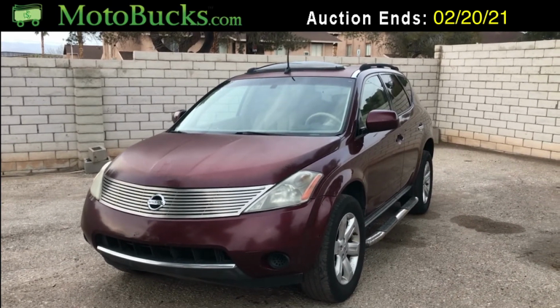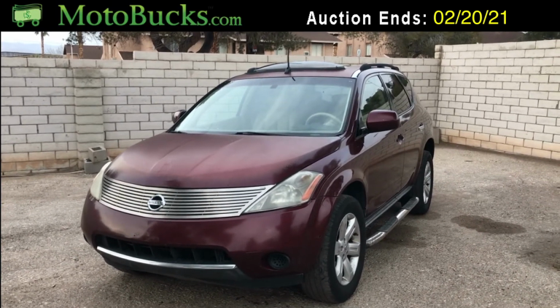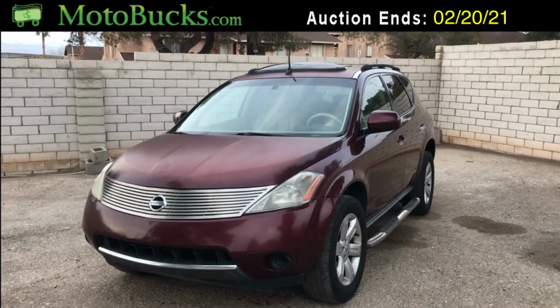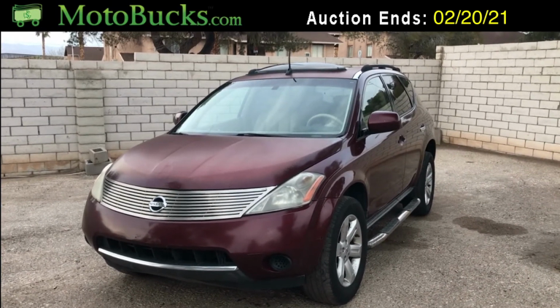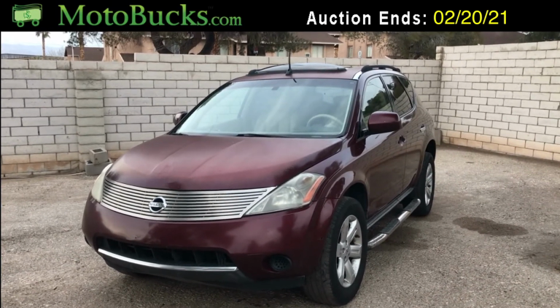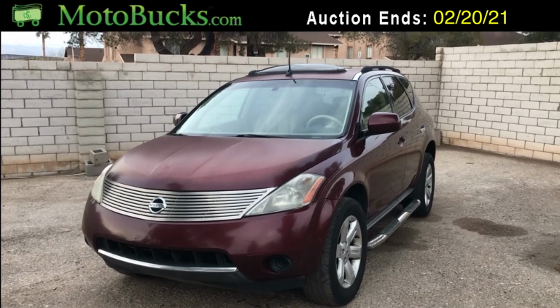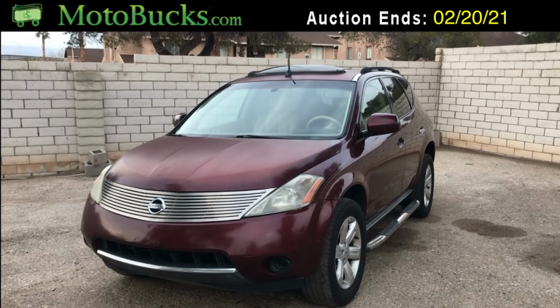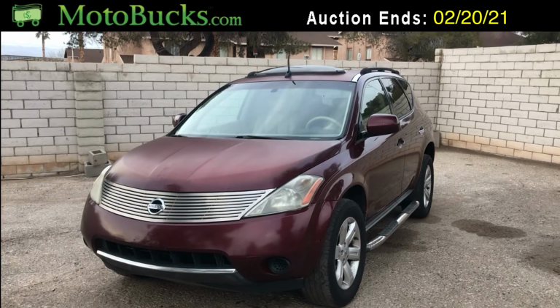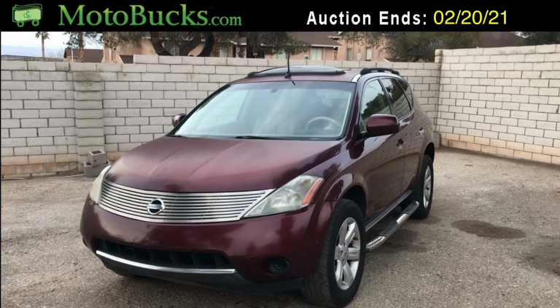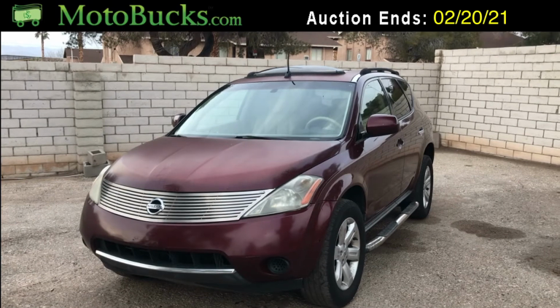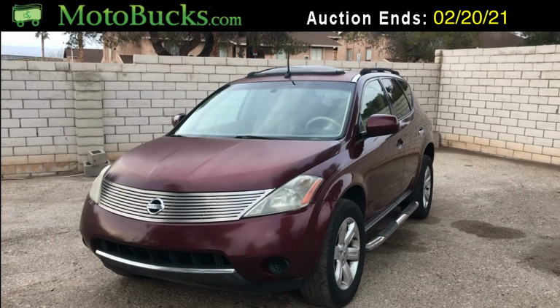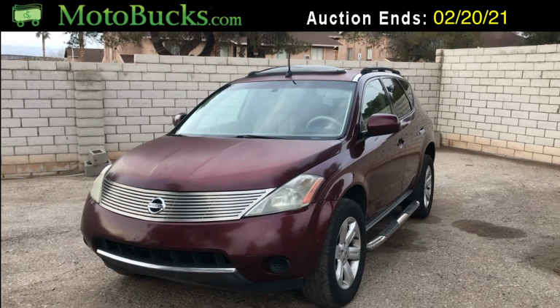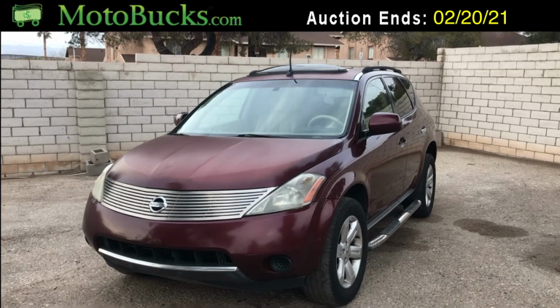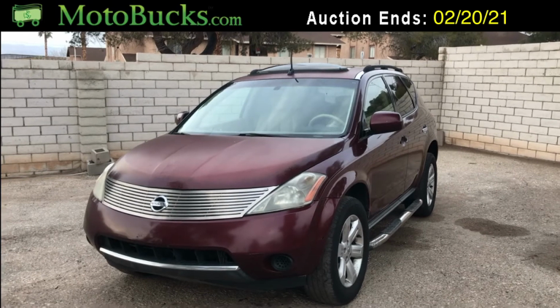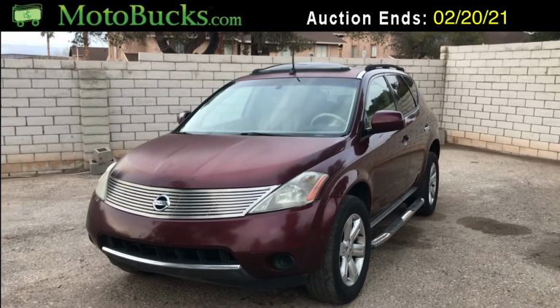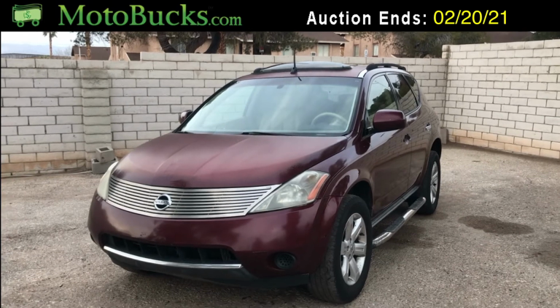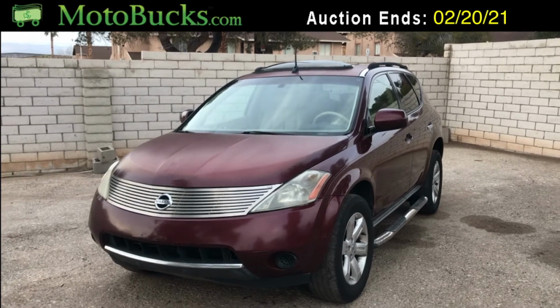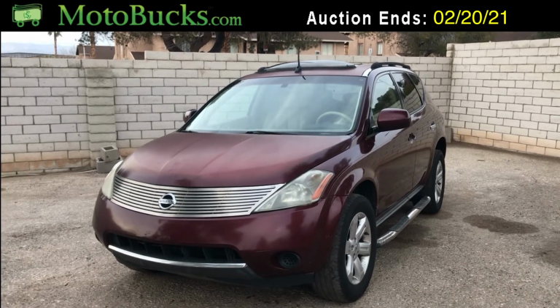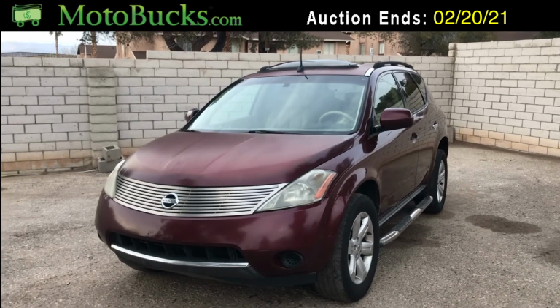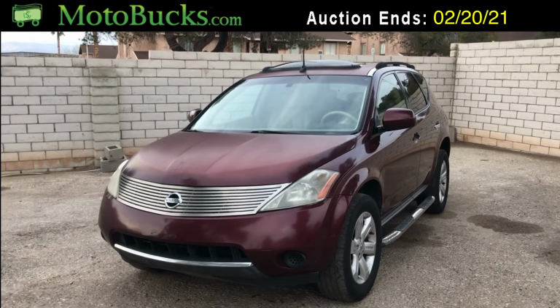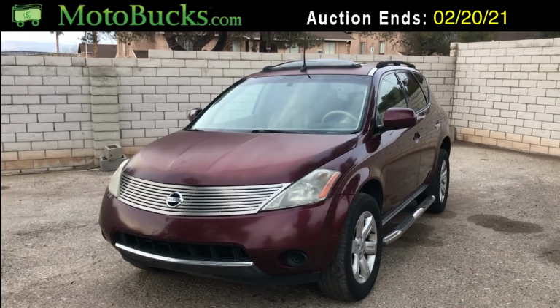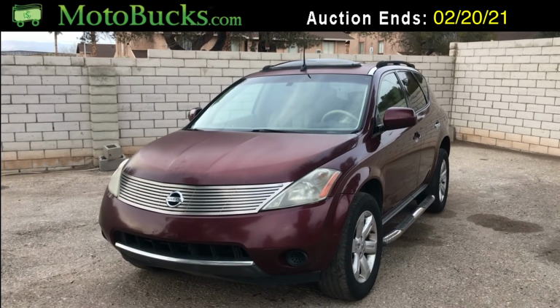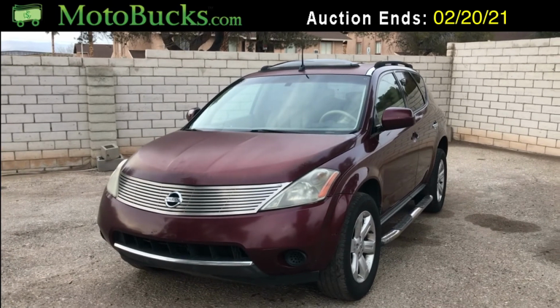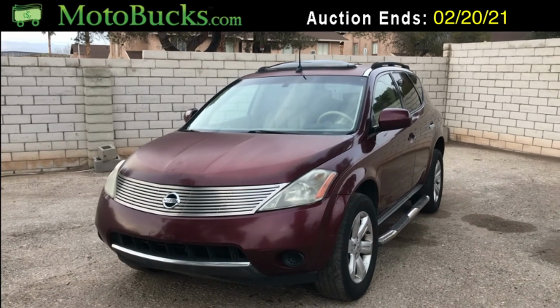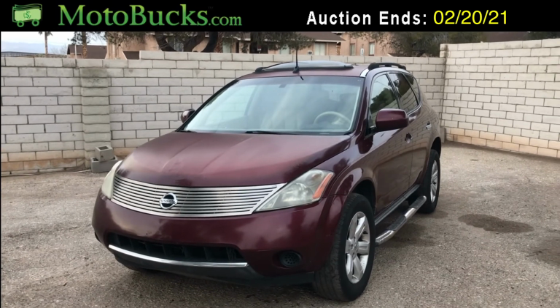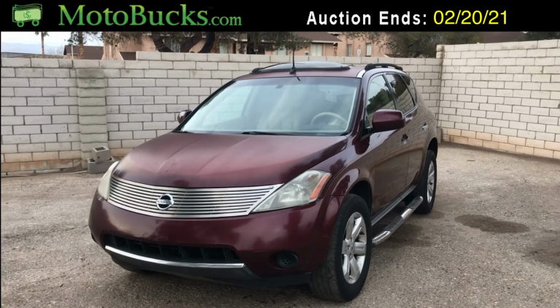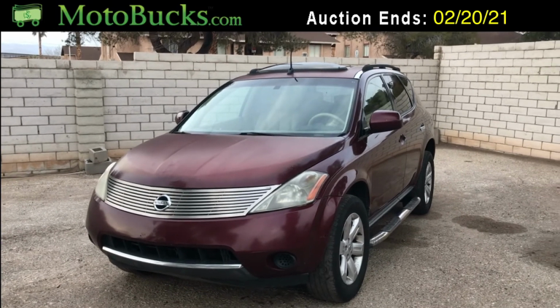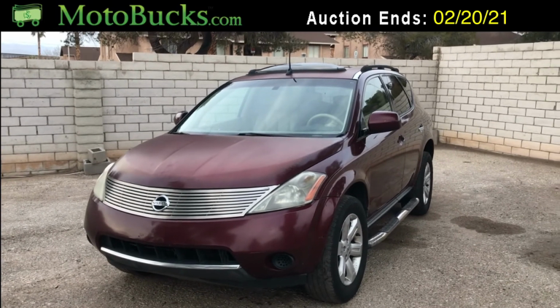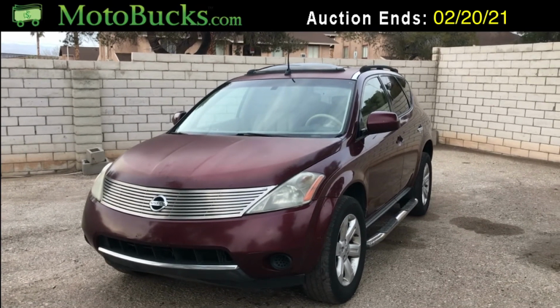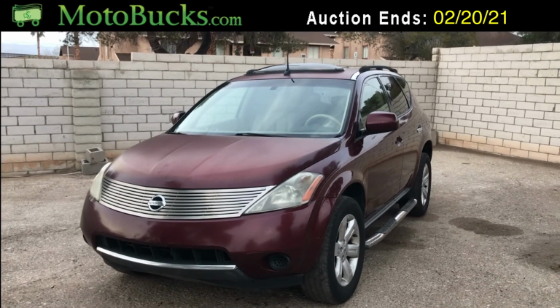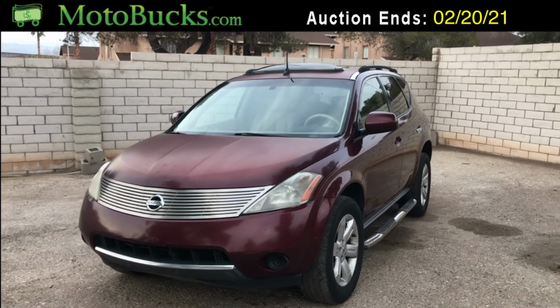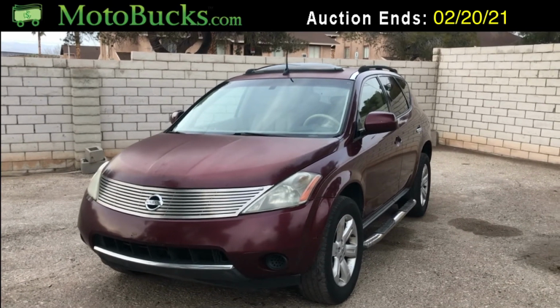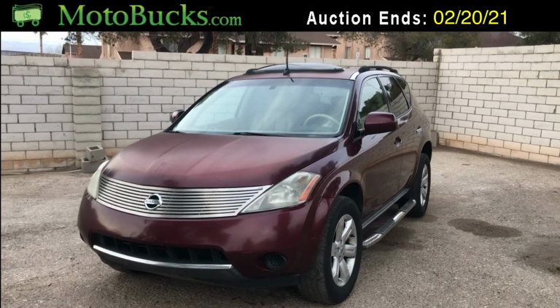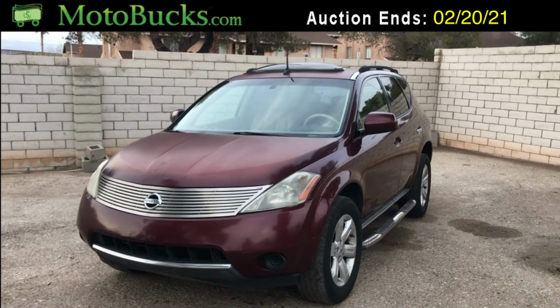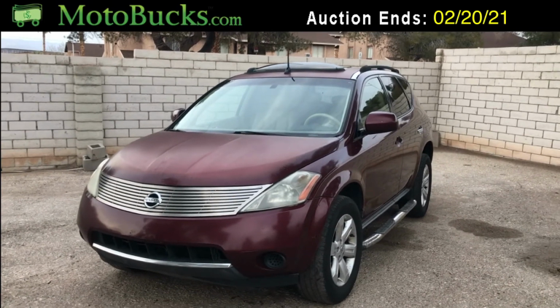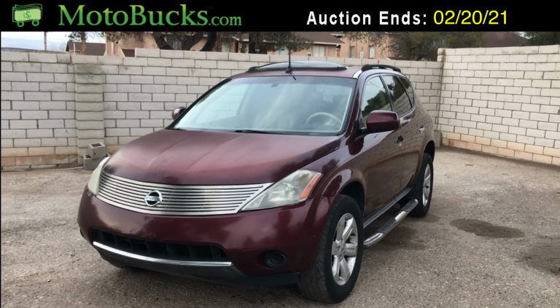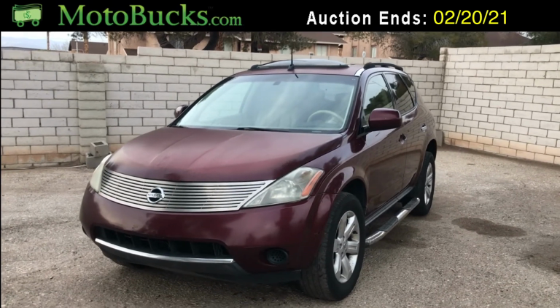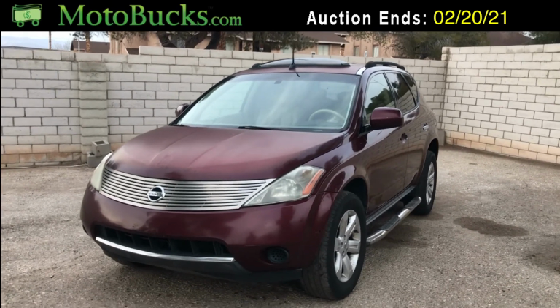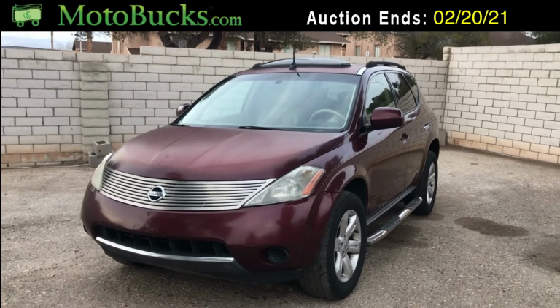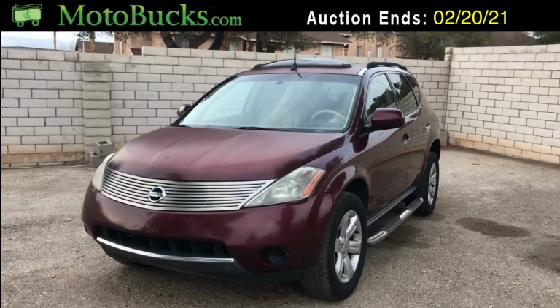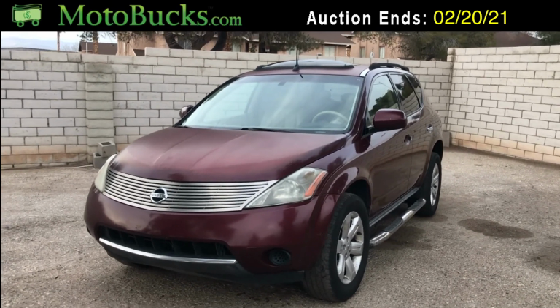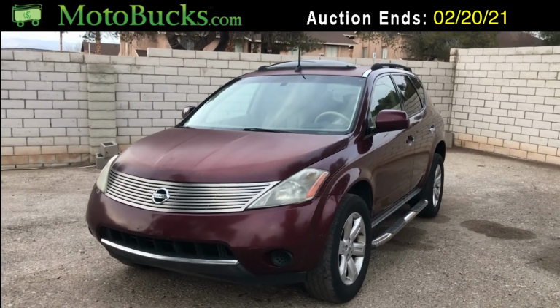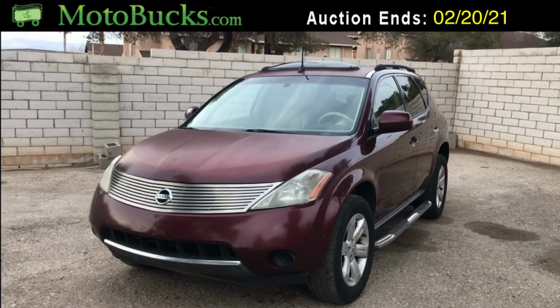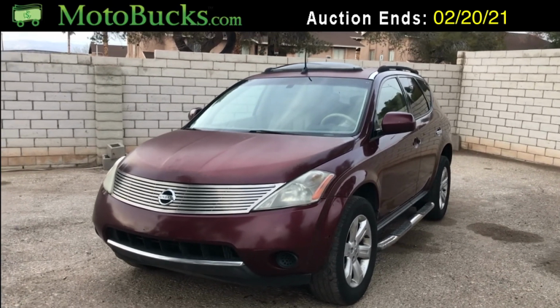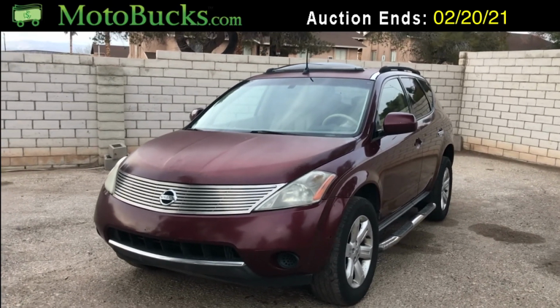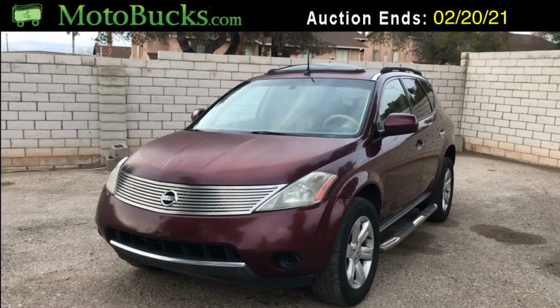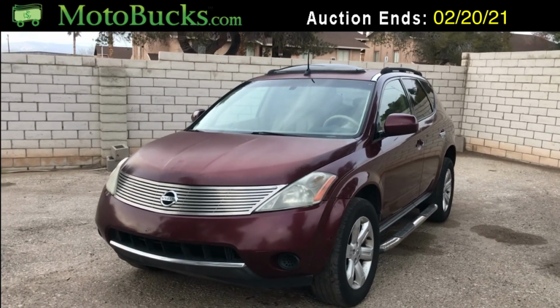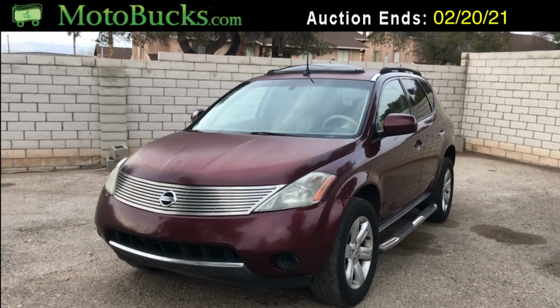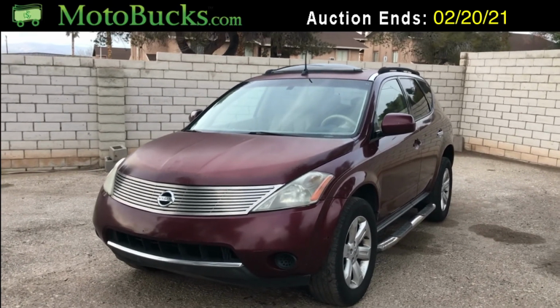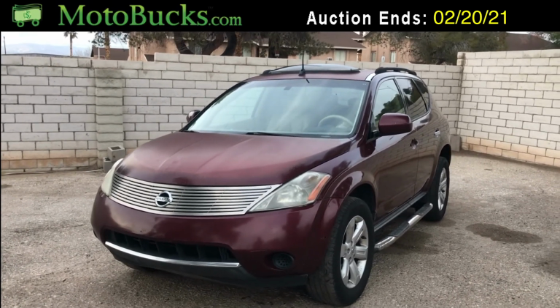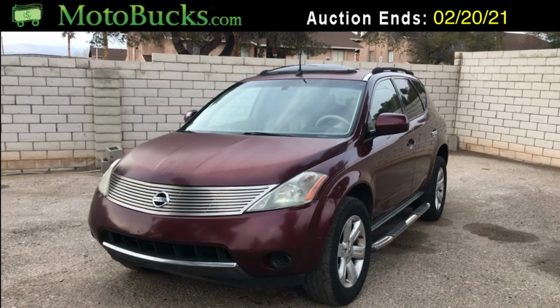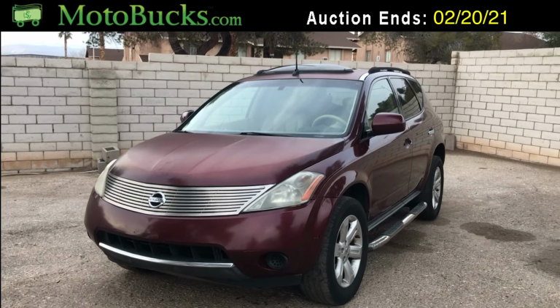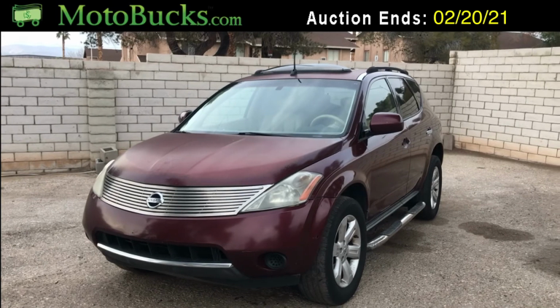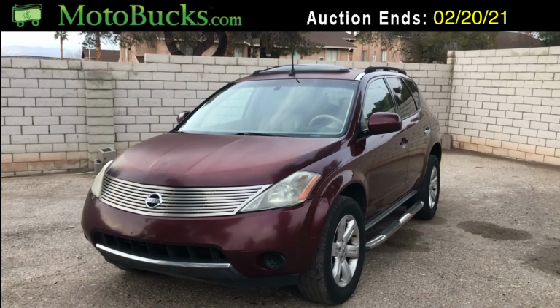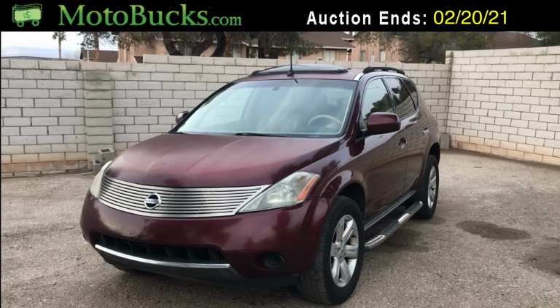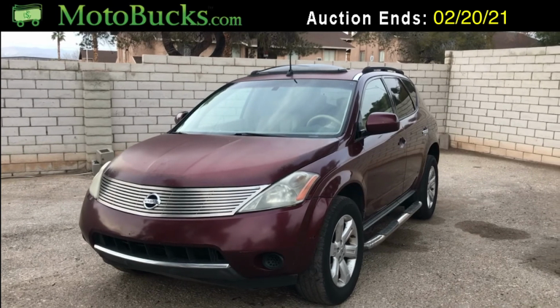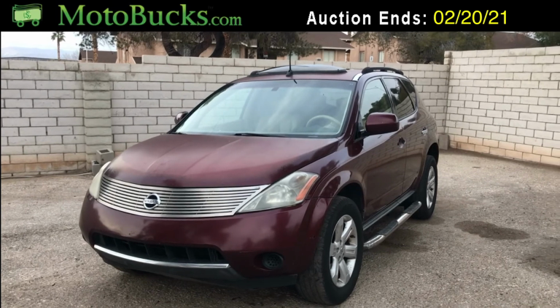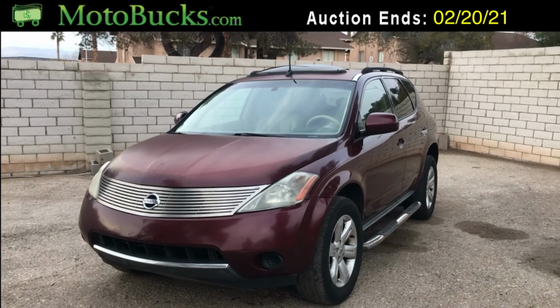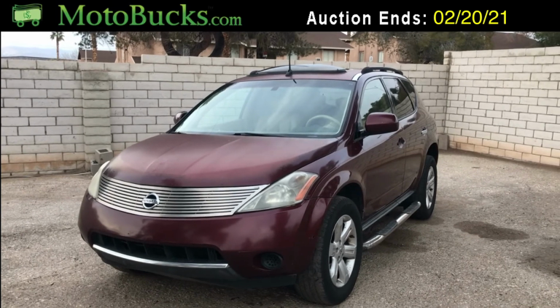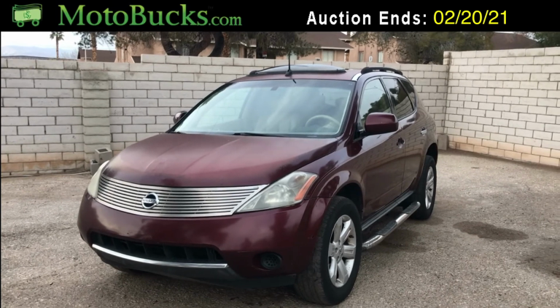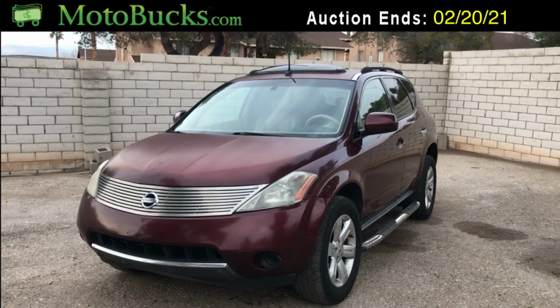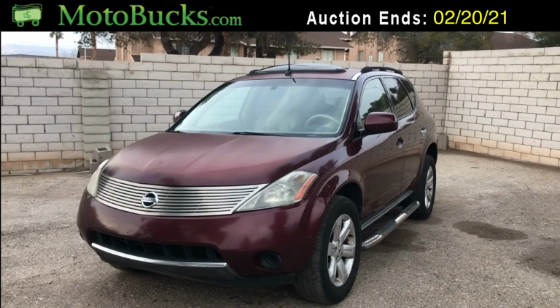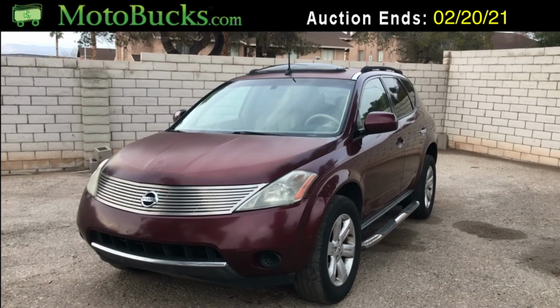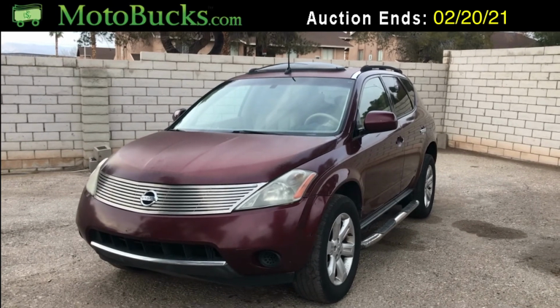This is up for a no-reserve auction, so it will go to the highest bidder on motobucks.com, or you can download the app for Android or iTunes. Good luck everyone!